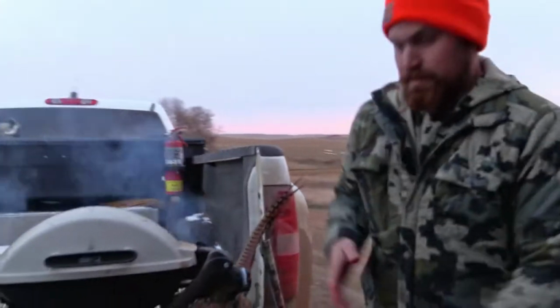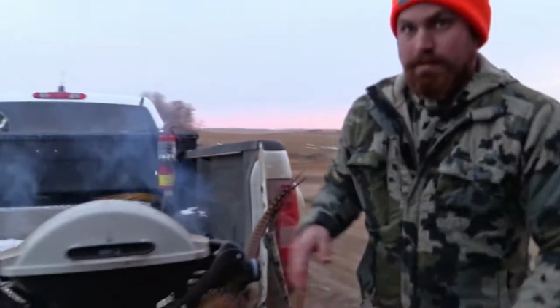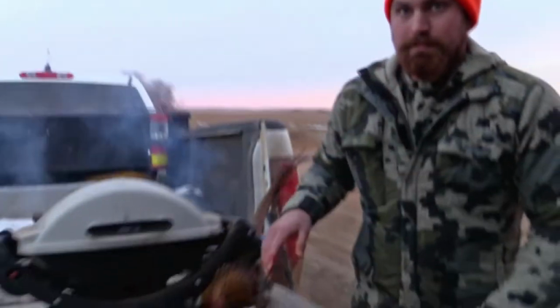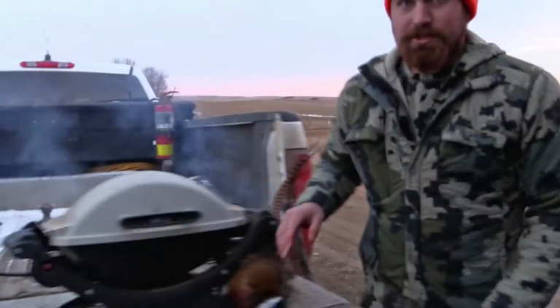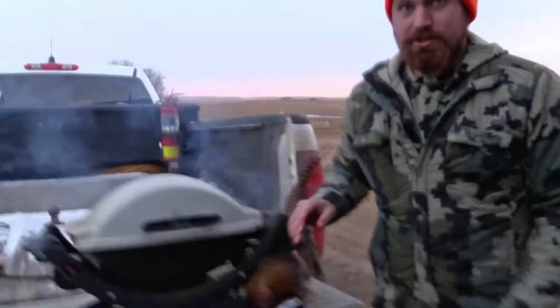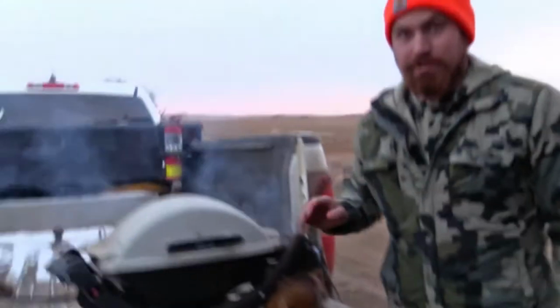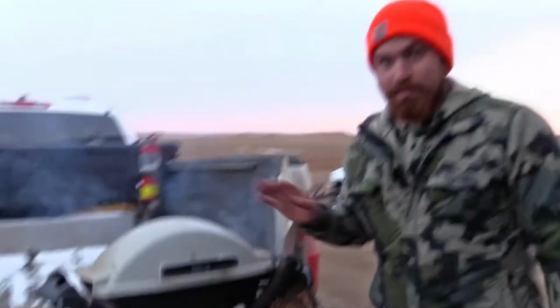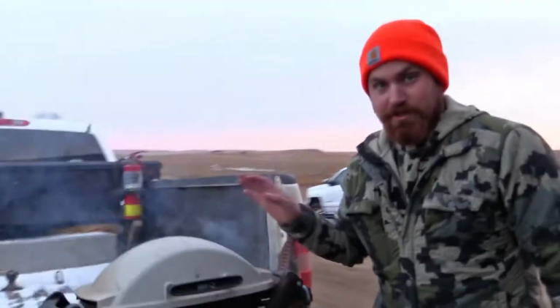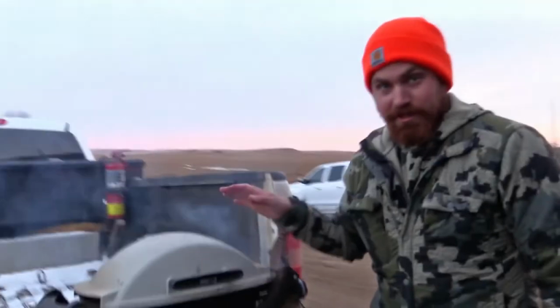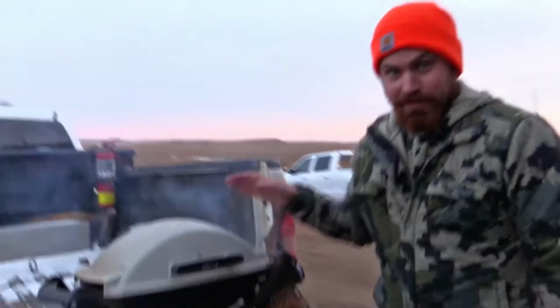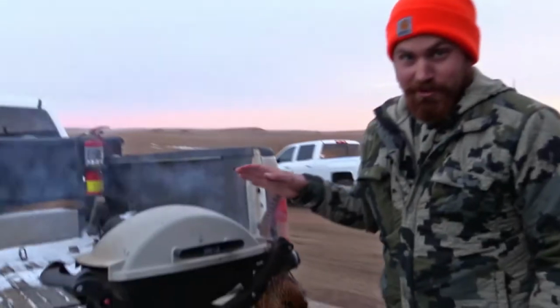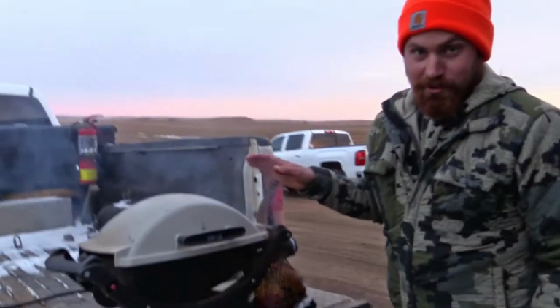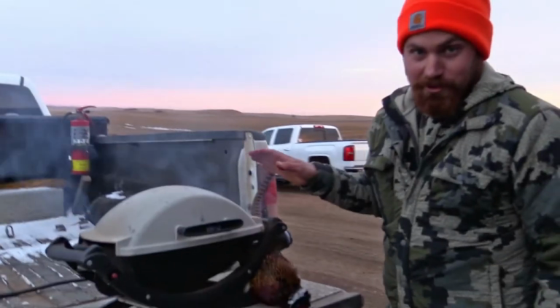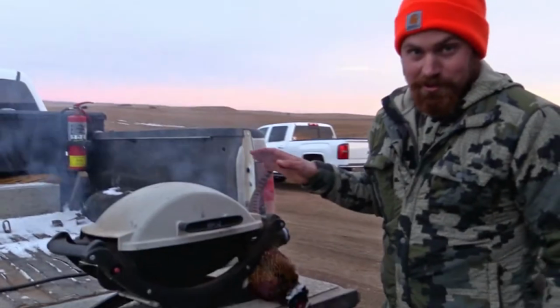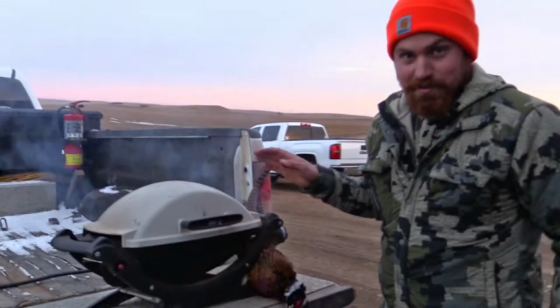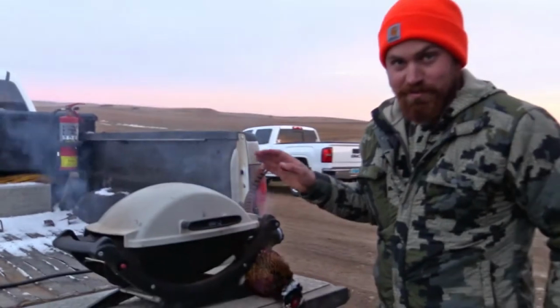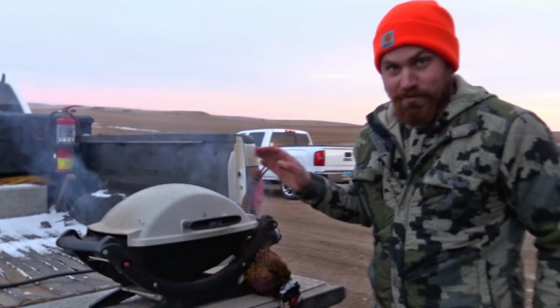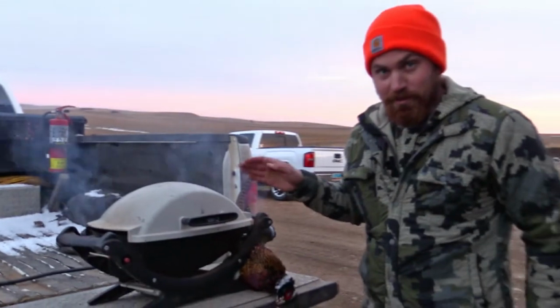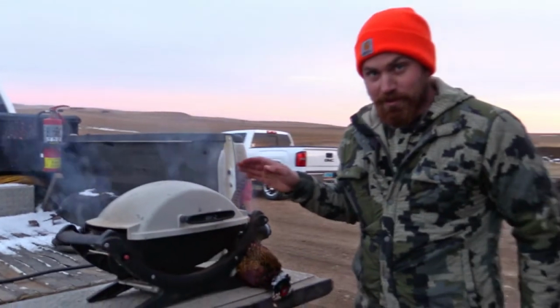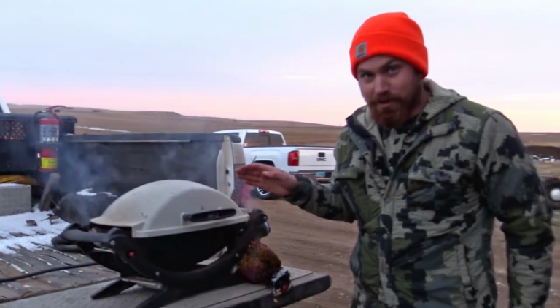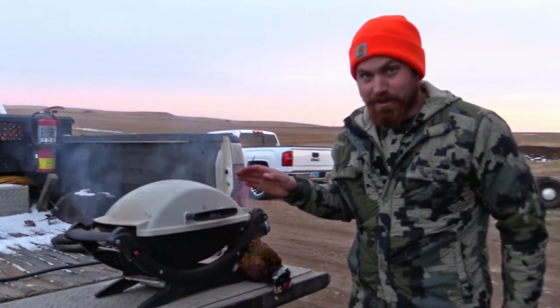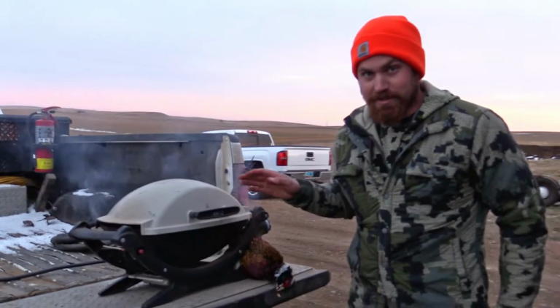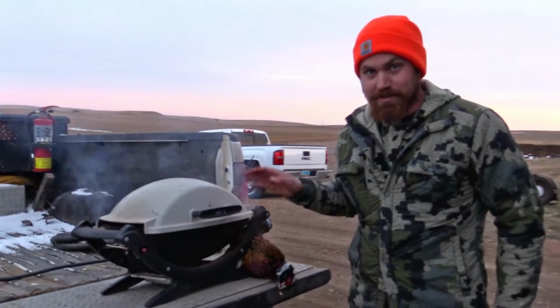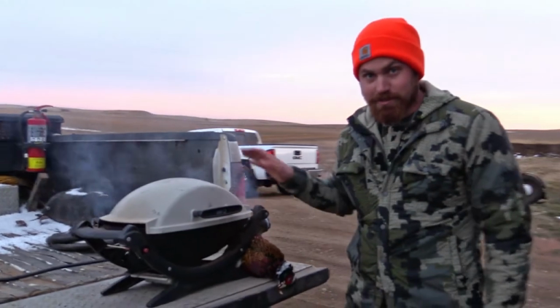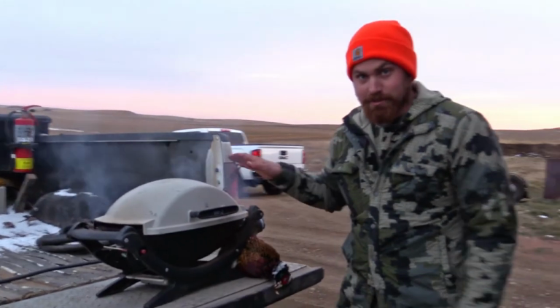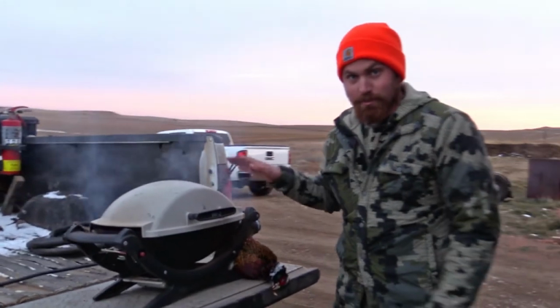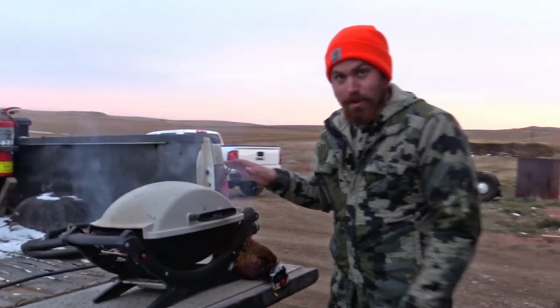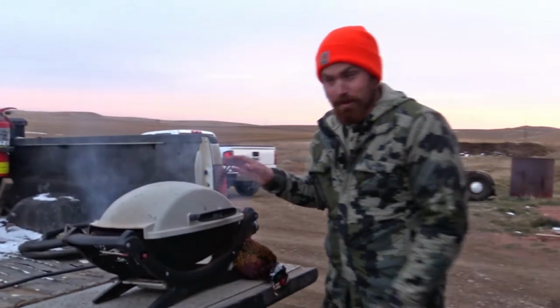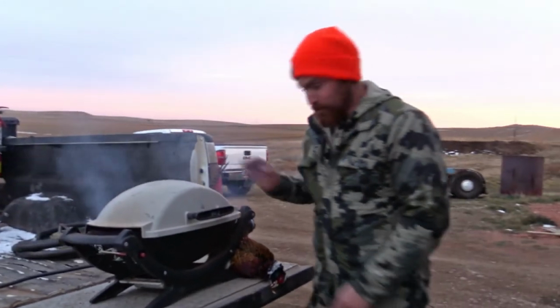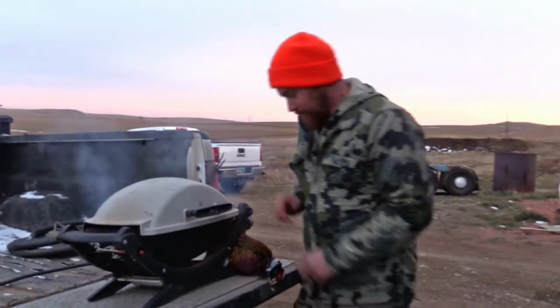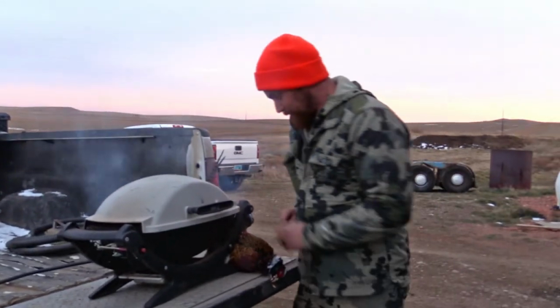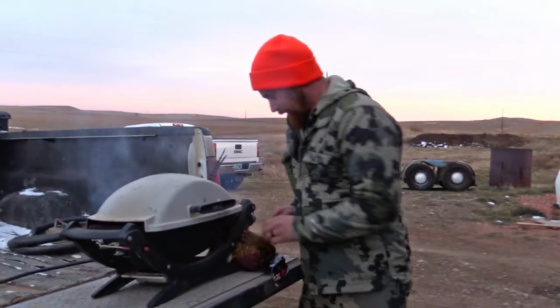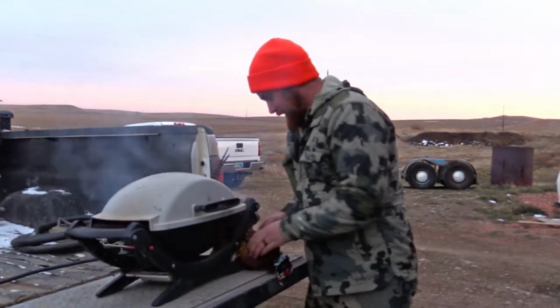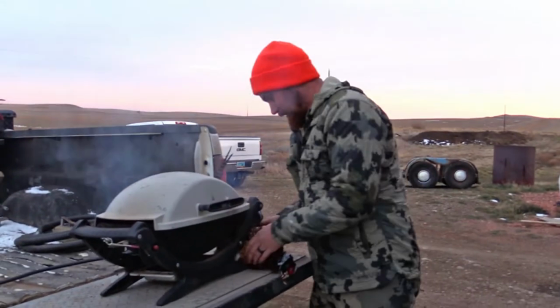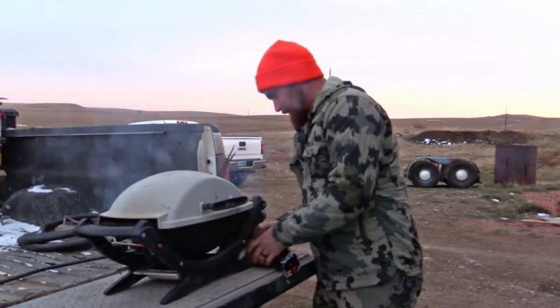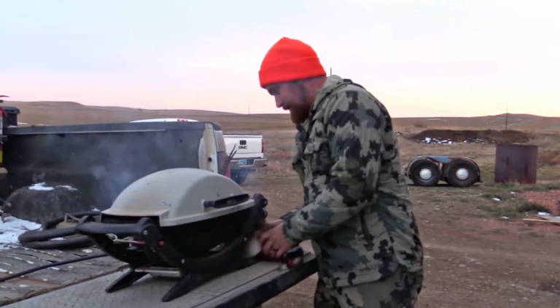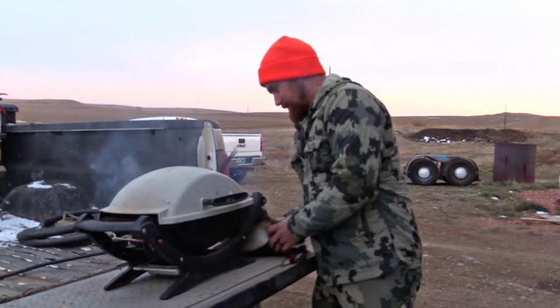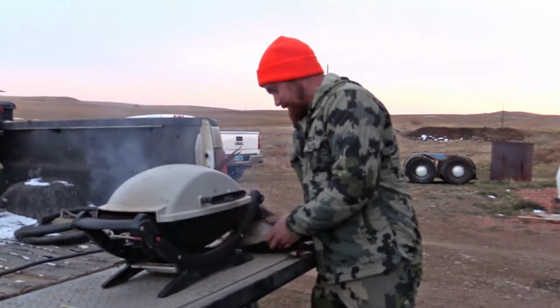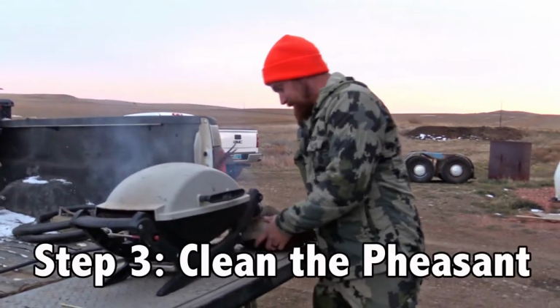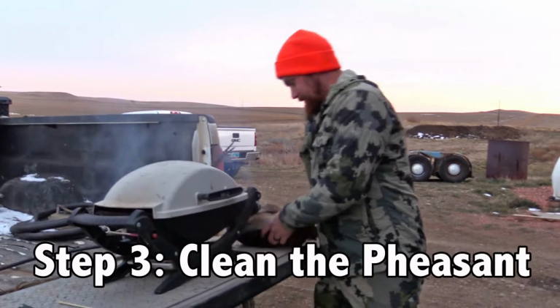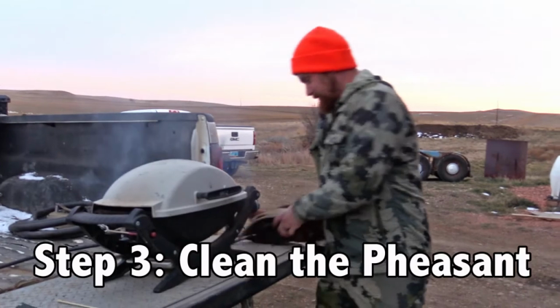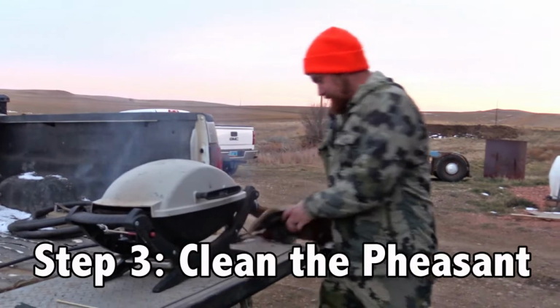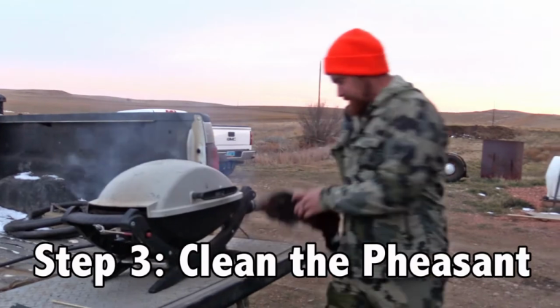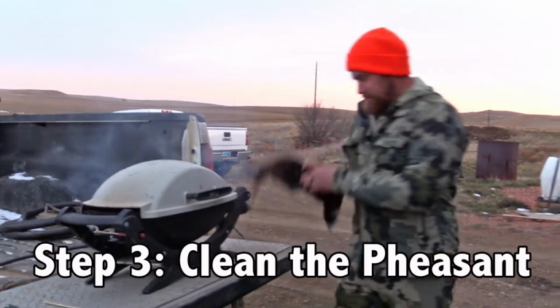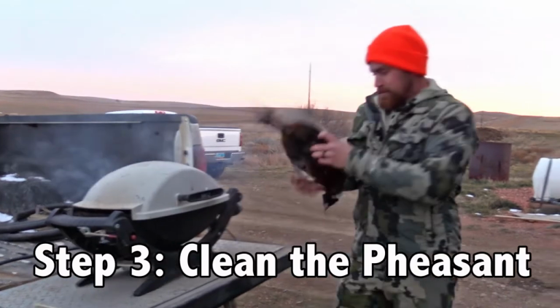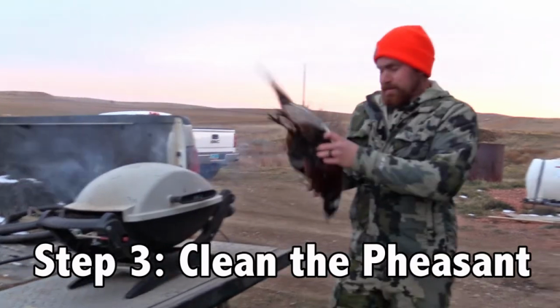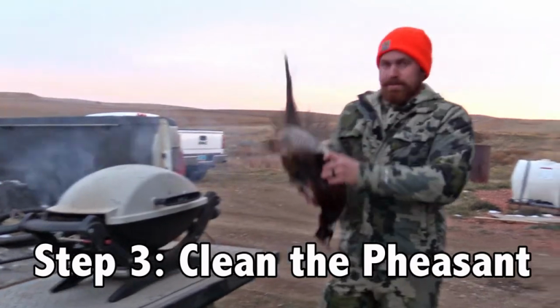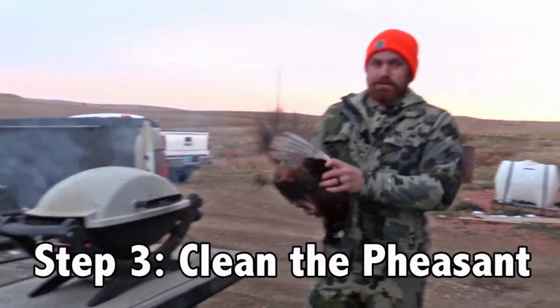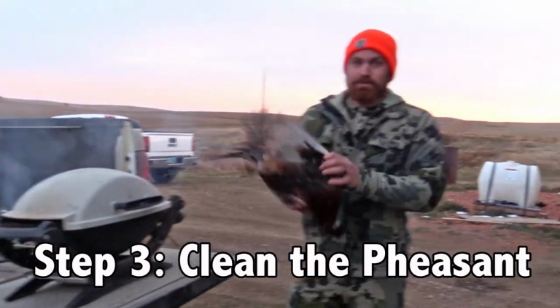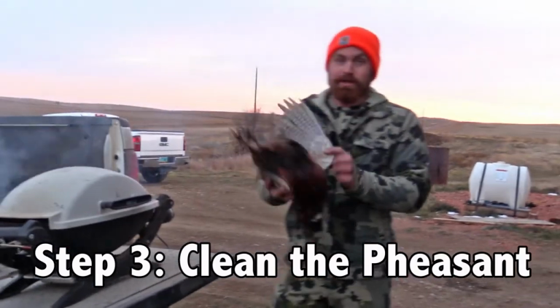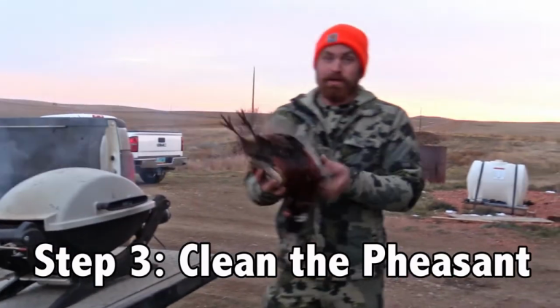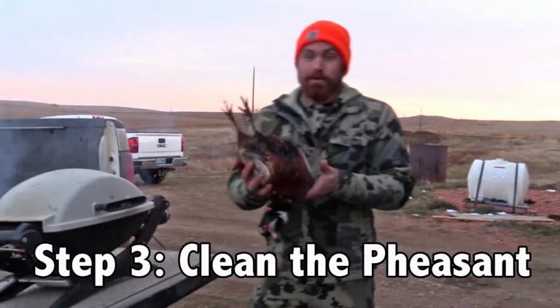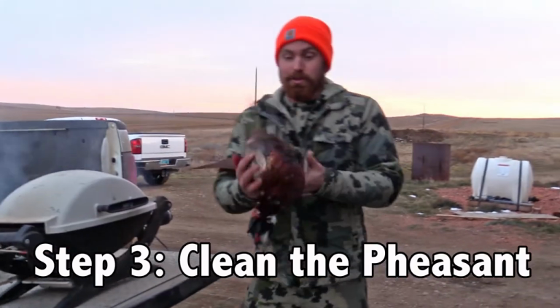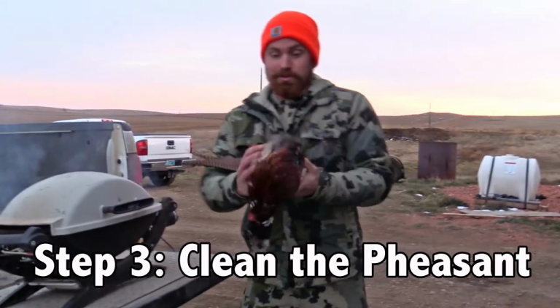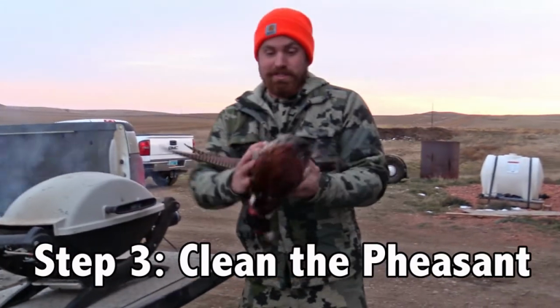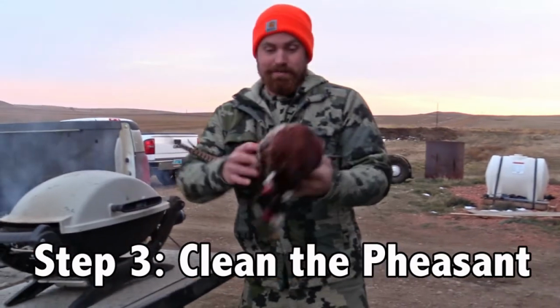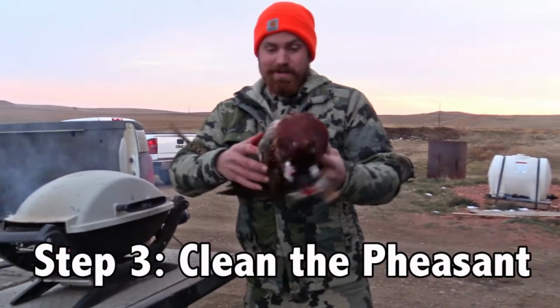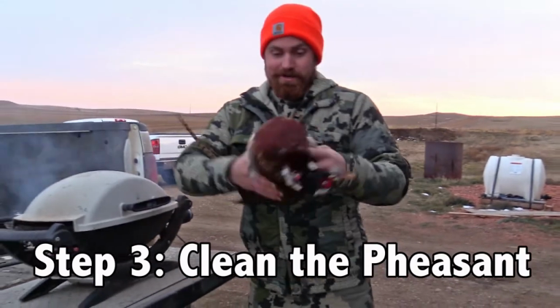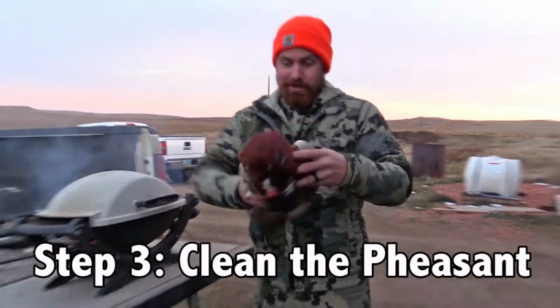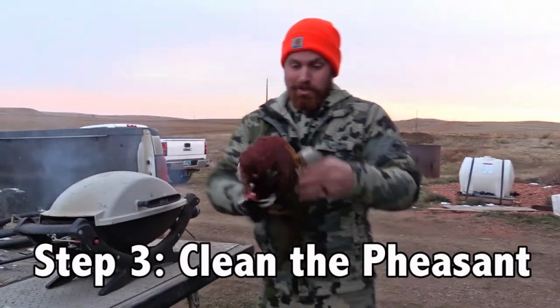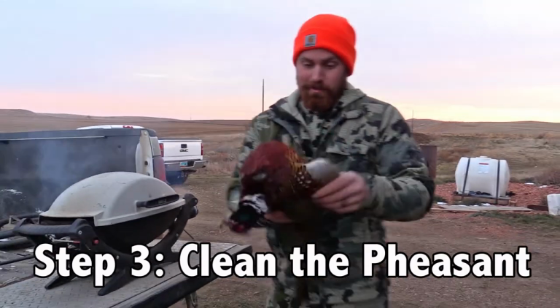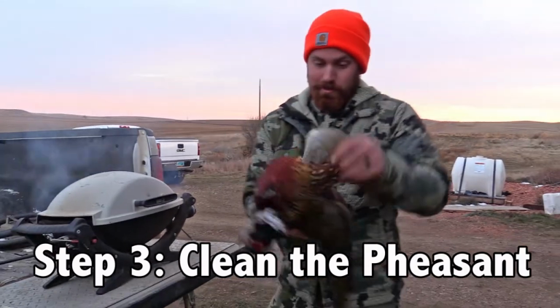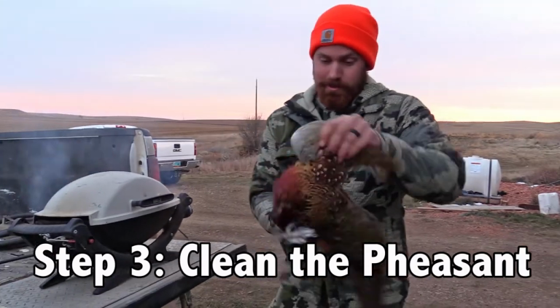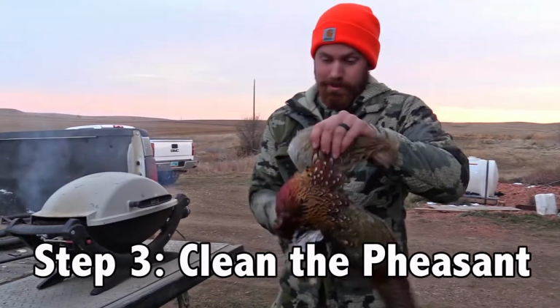Make sure you preheat your grill before you go hunting so it's warm when you get back. I'll show you a quick little tip on how to clean them quickly.